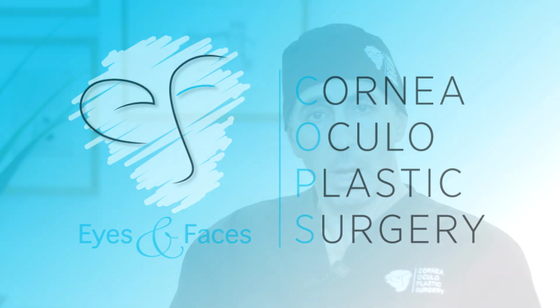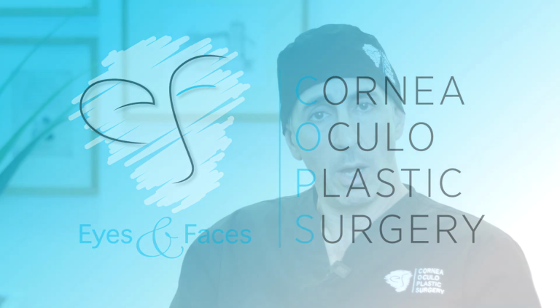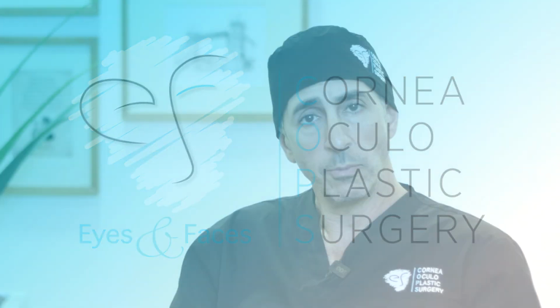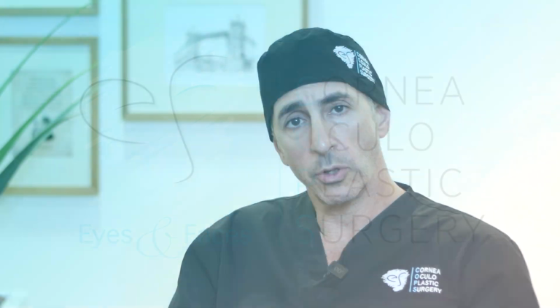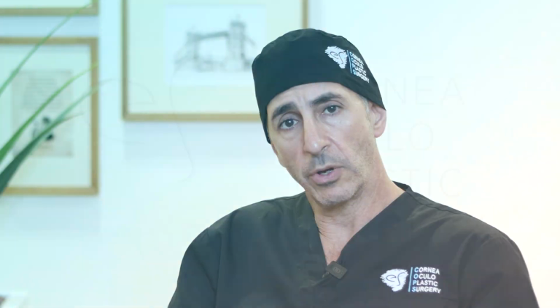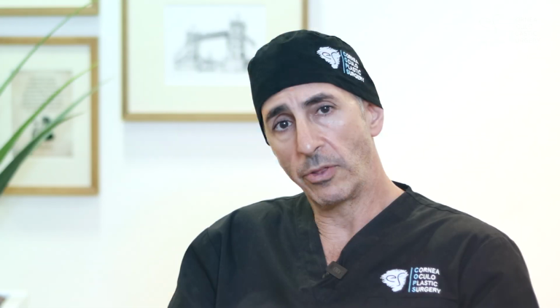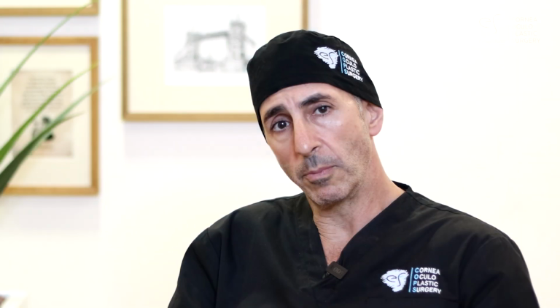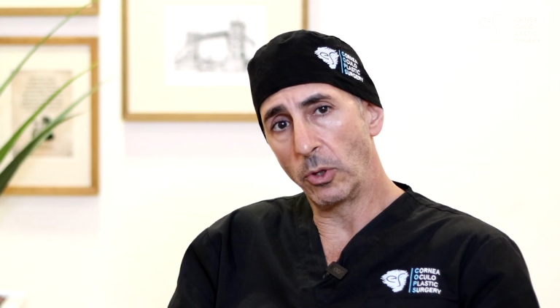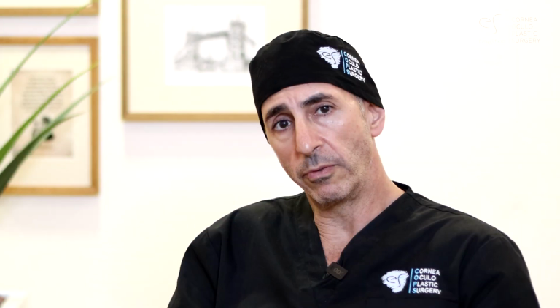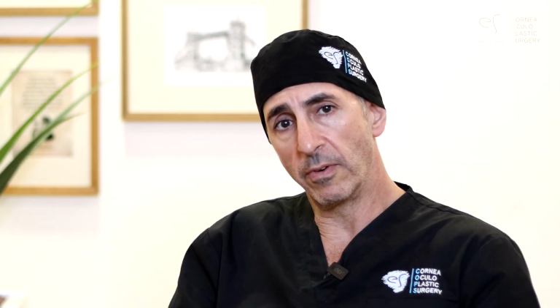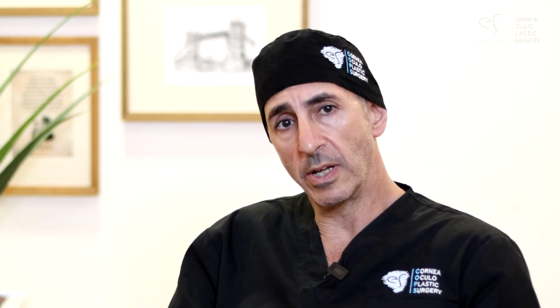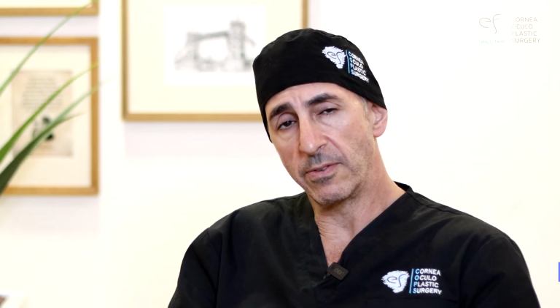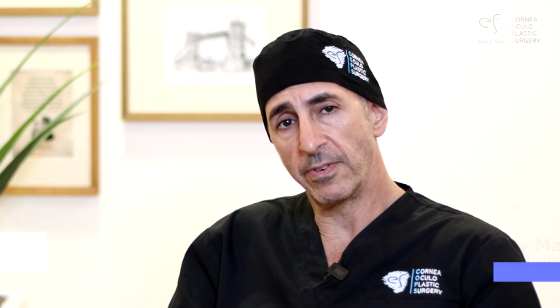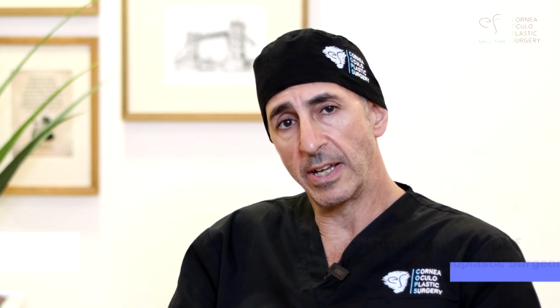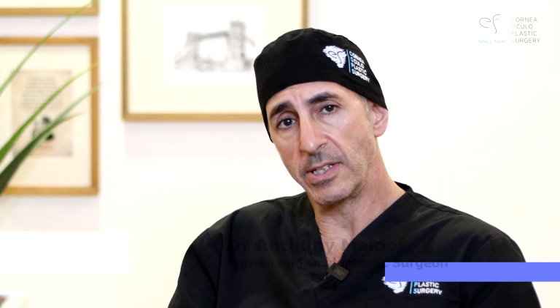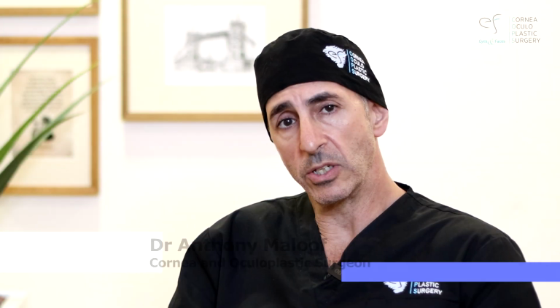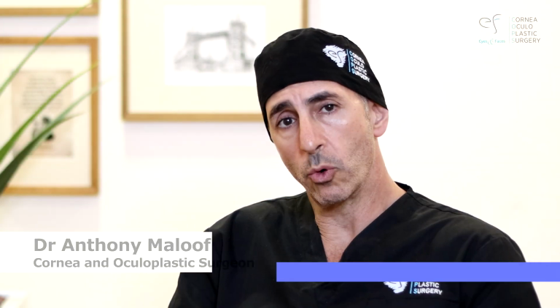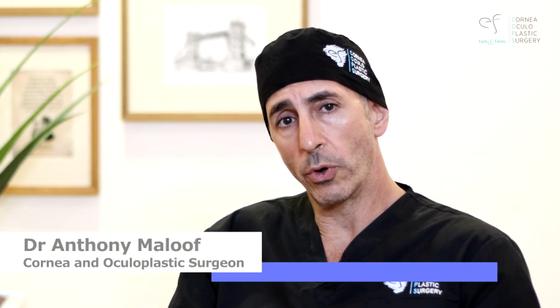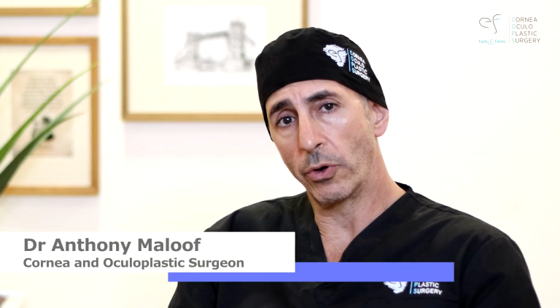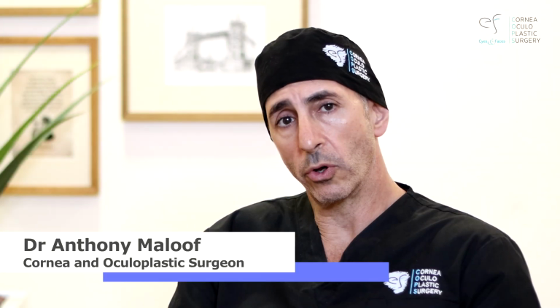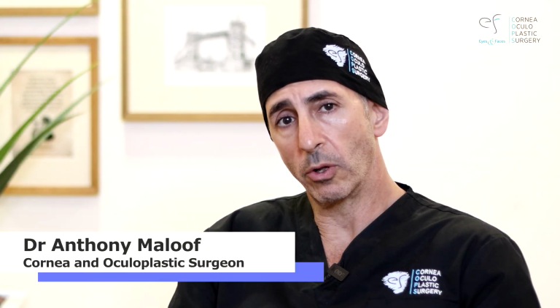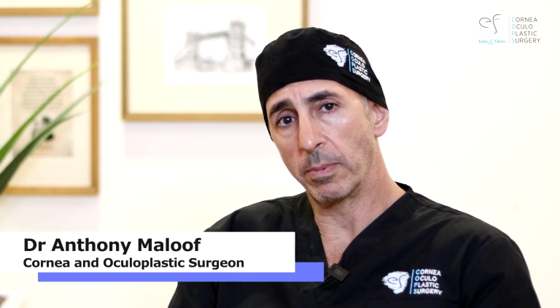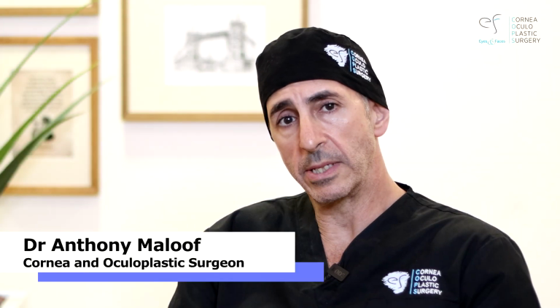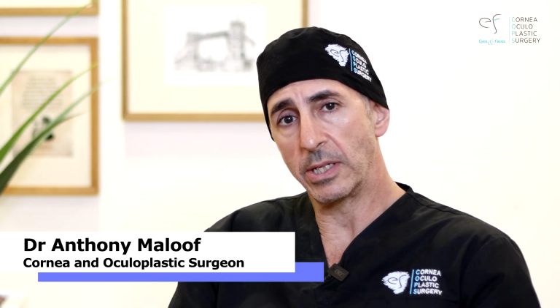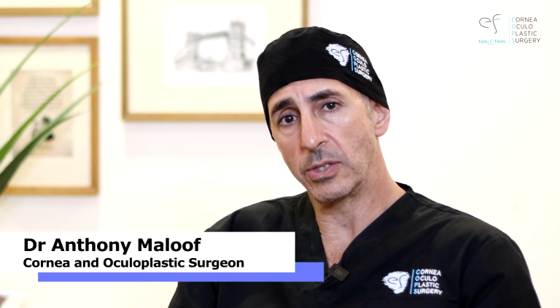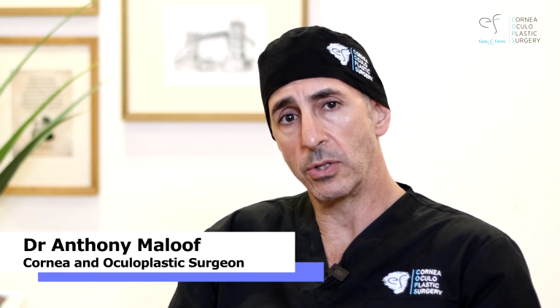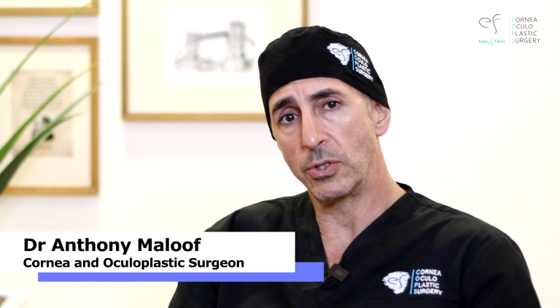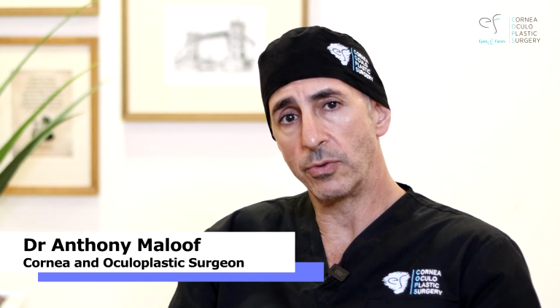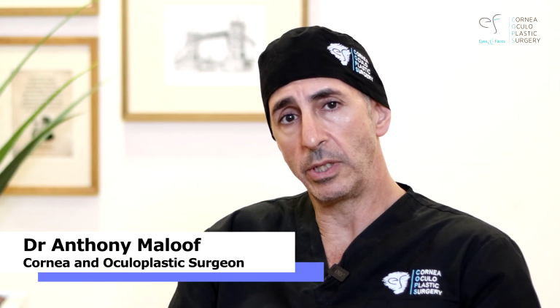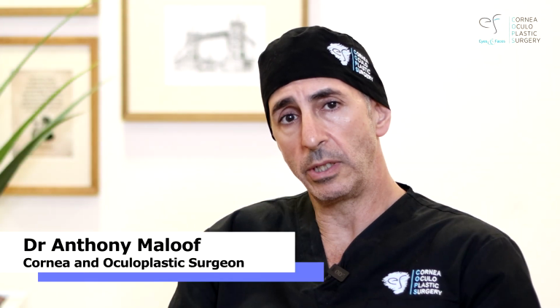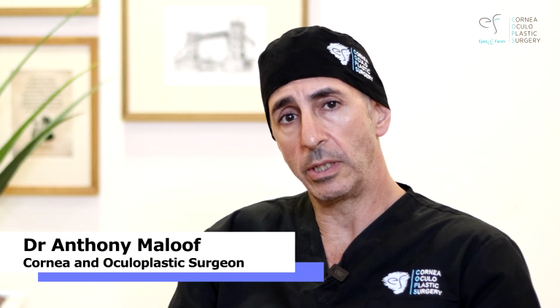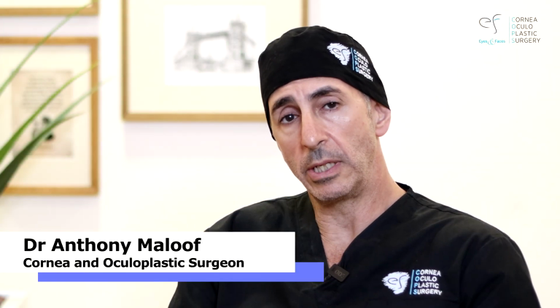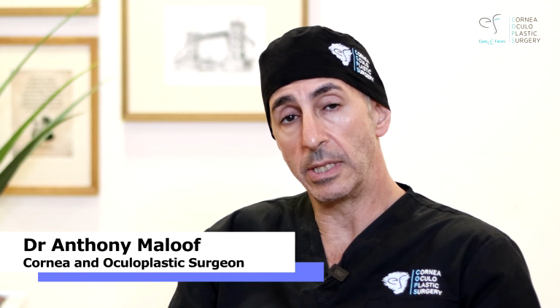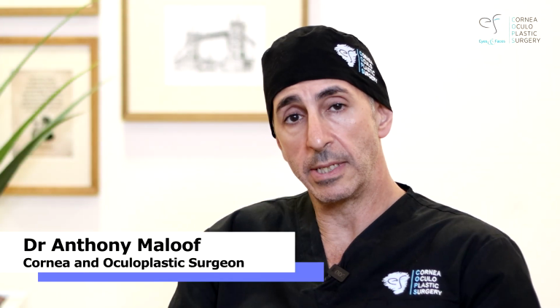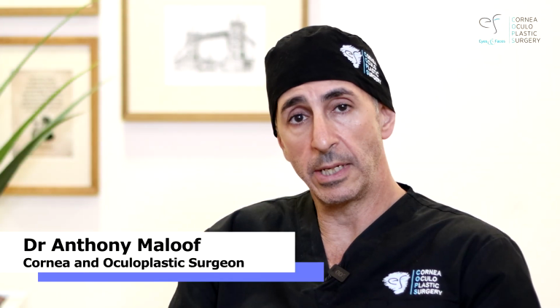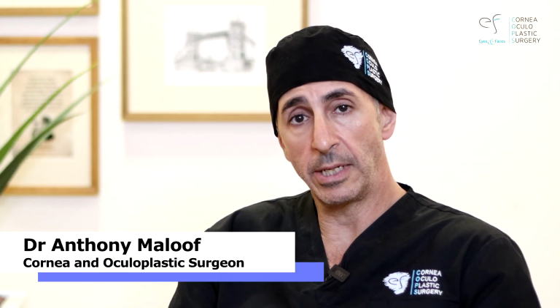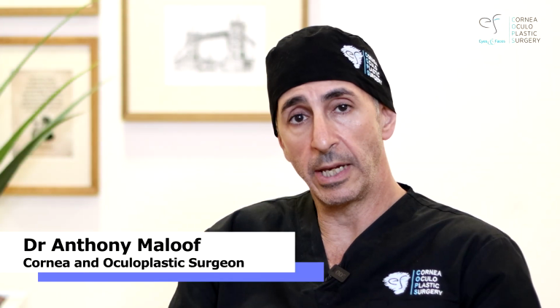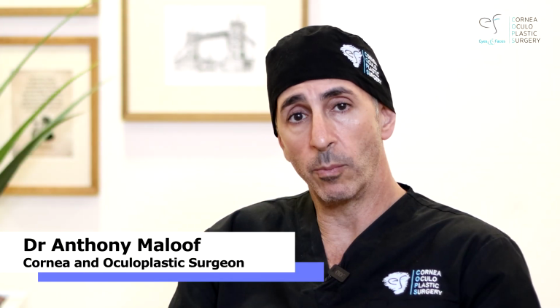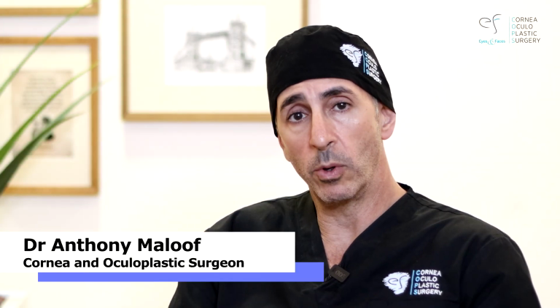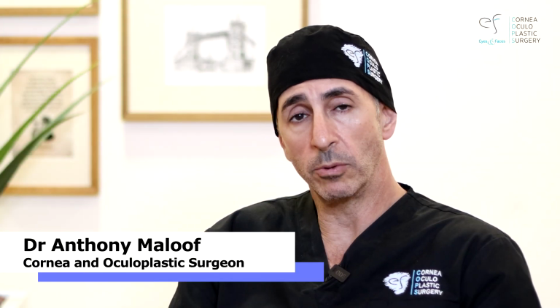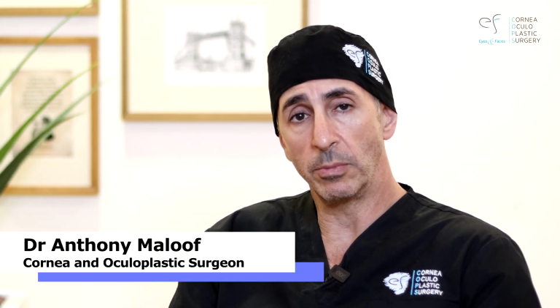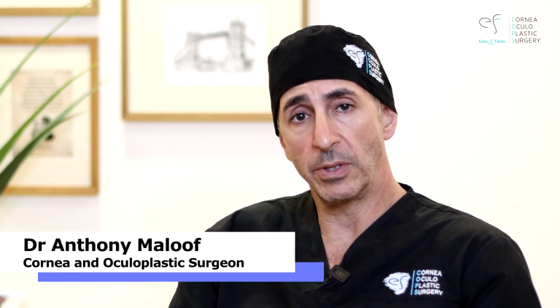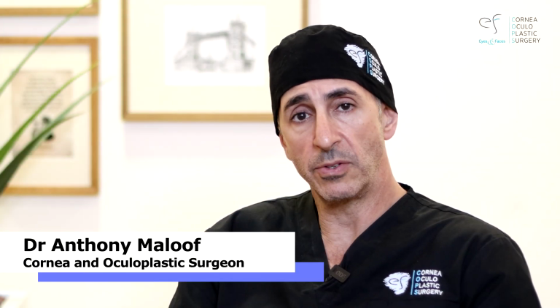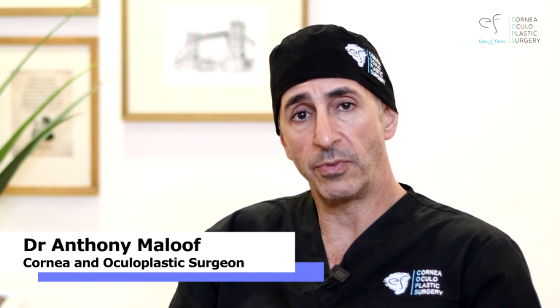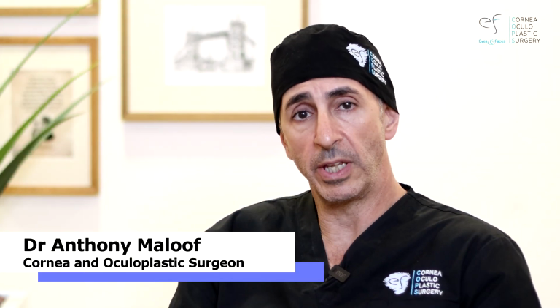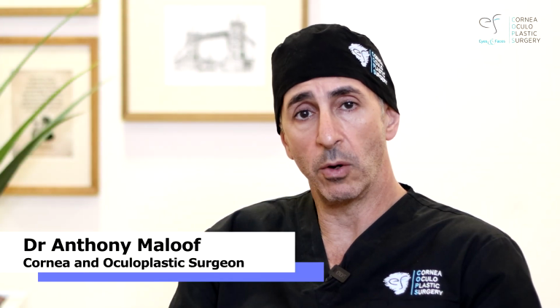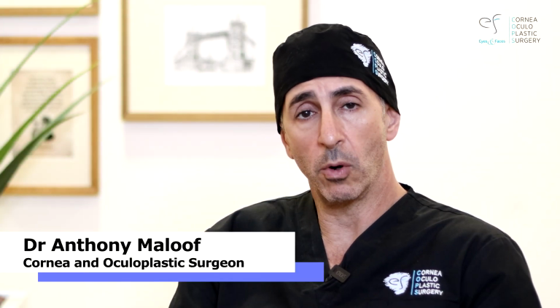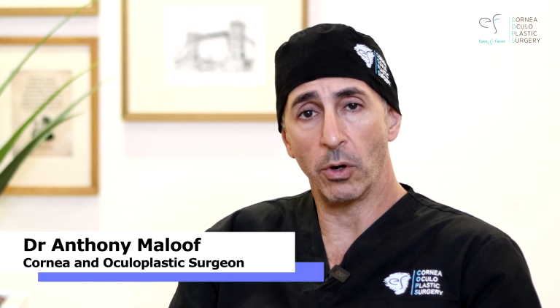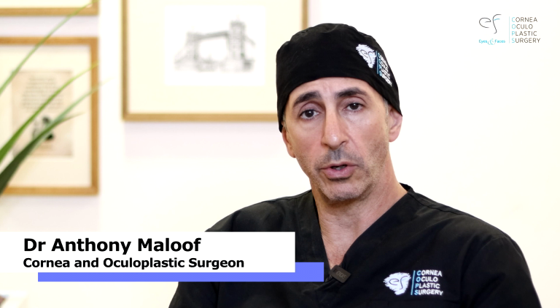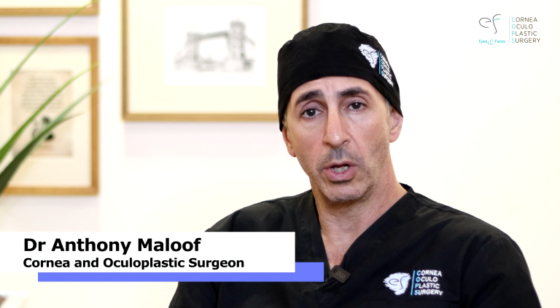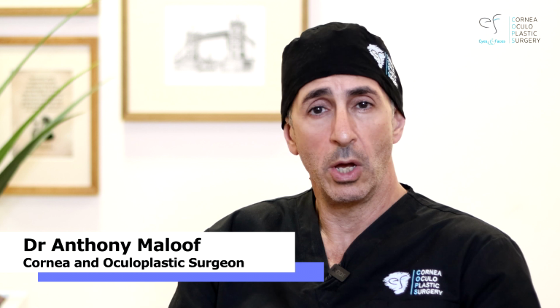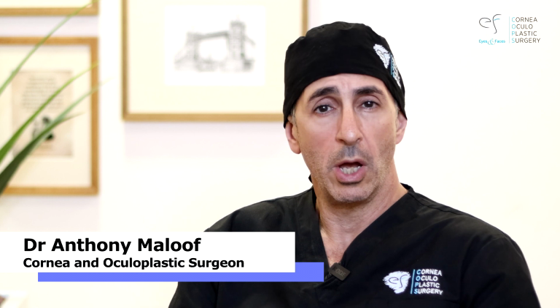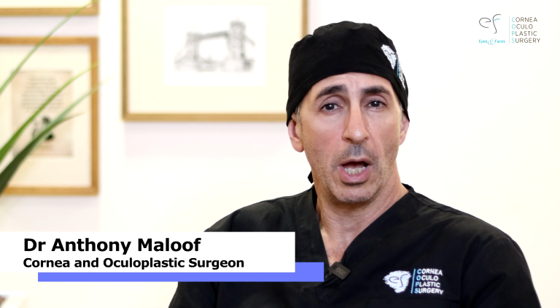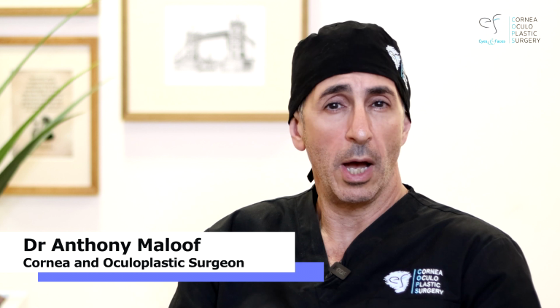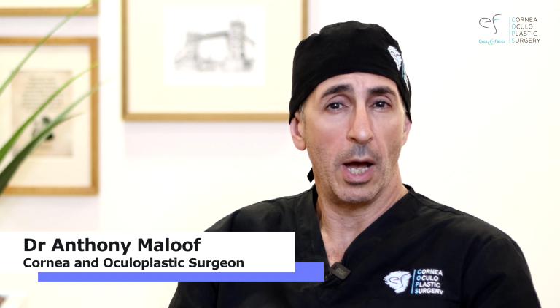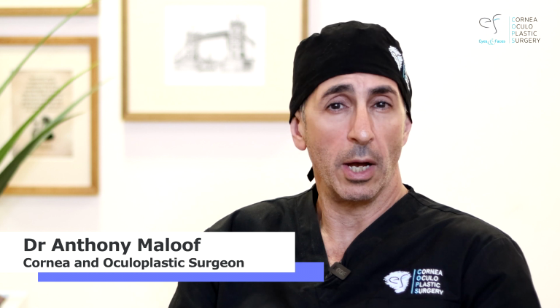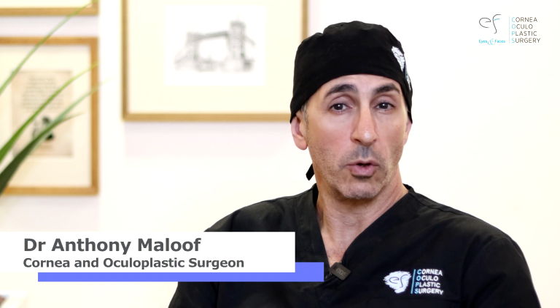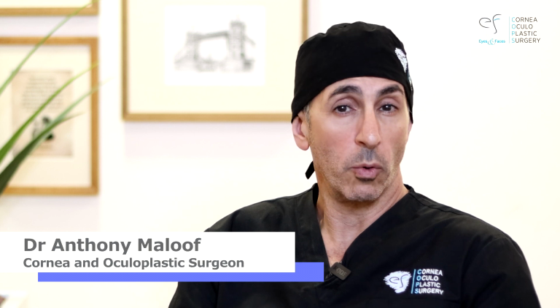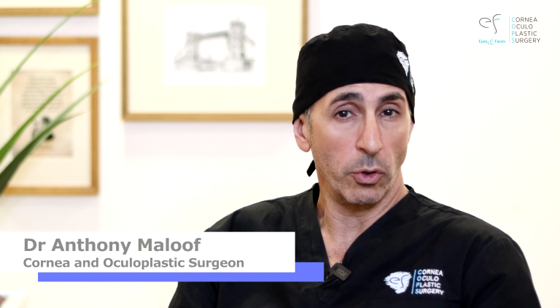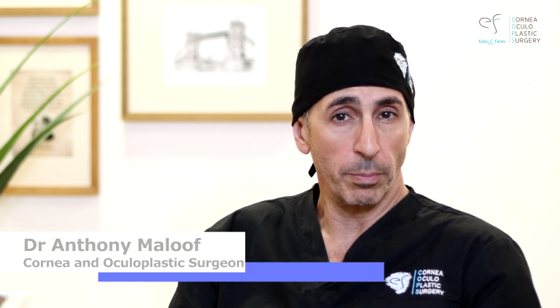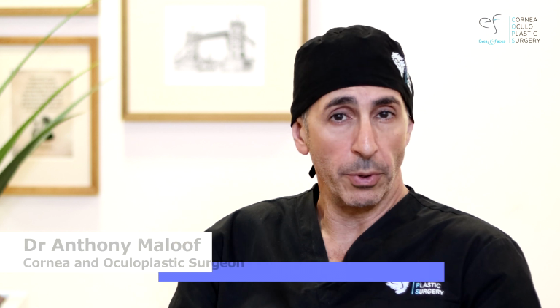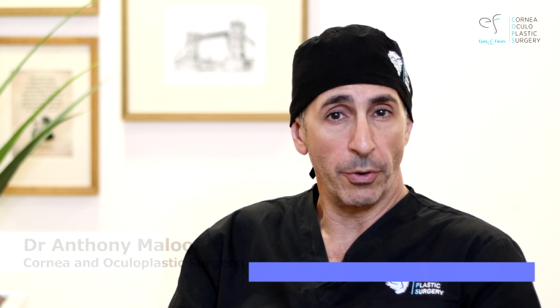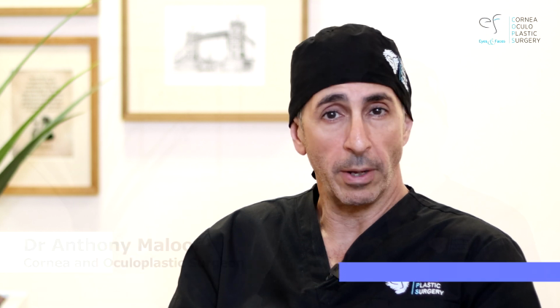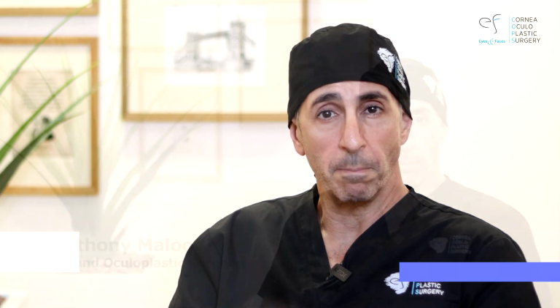I'm Dr. Anthony Malouf for Eyes and Faces and Corneal and Oculoplastic Surgery in Sydney, and welcome to this video on corneal burring.